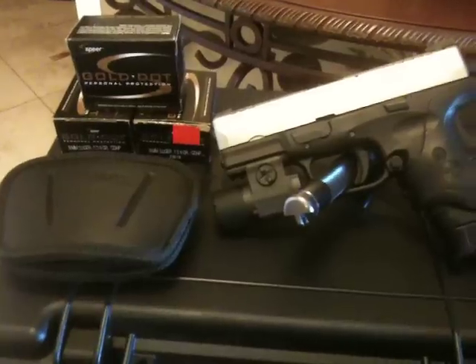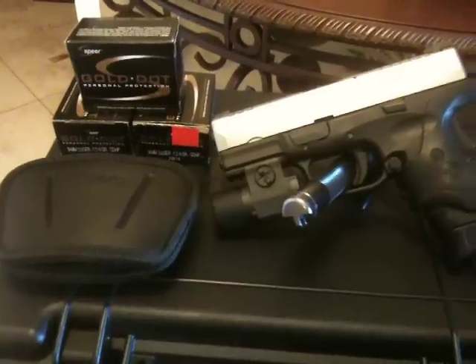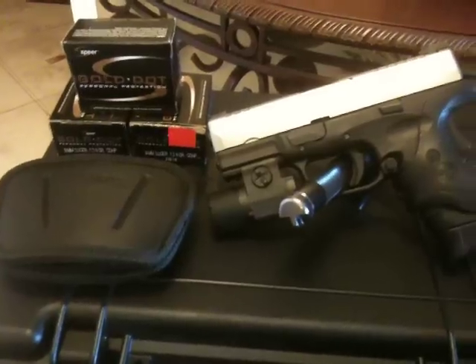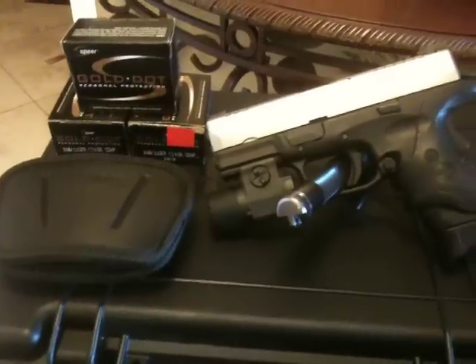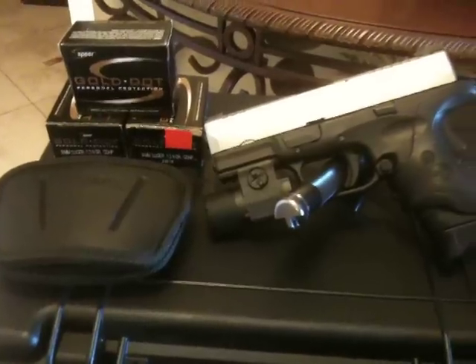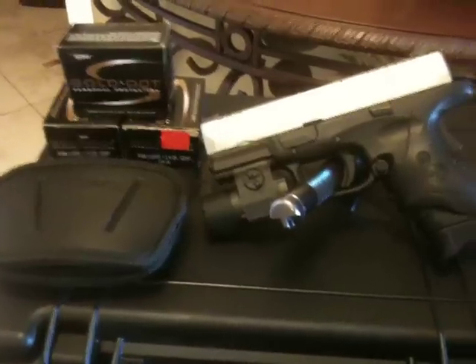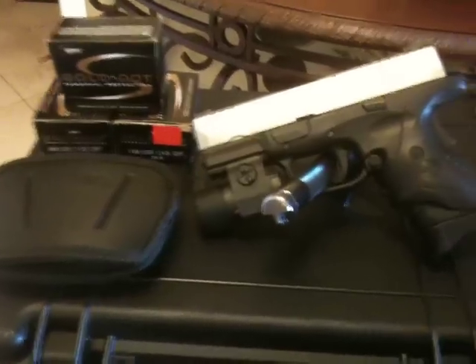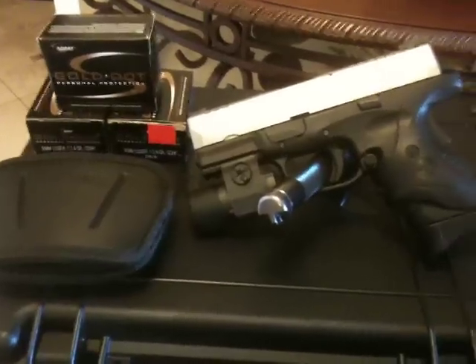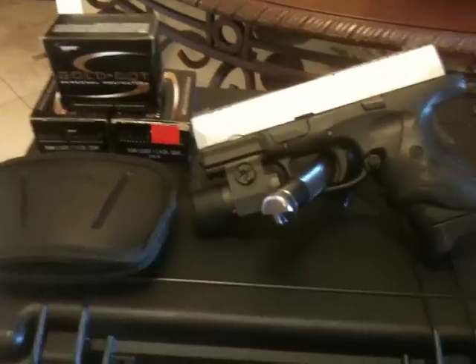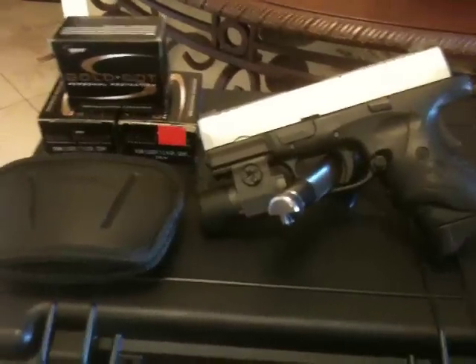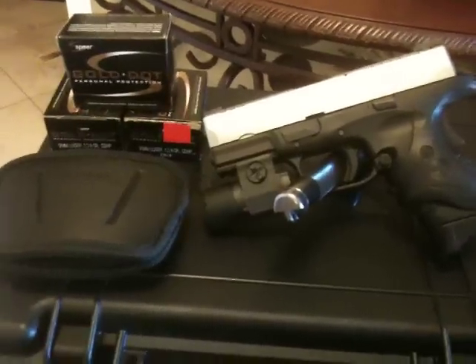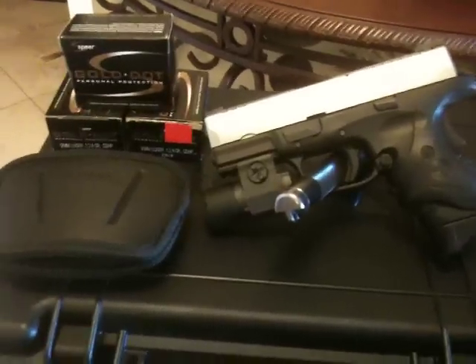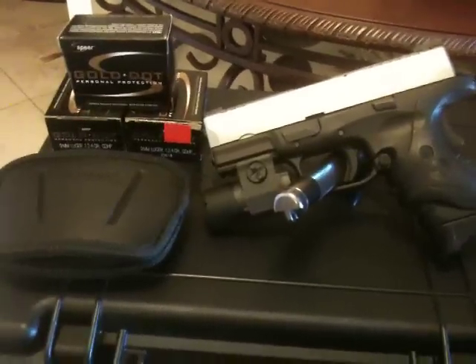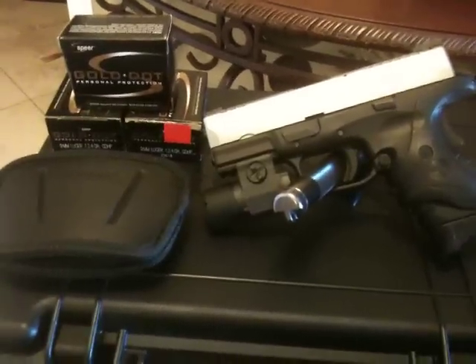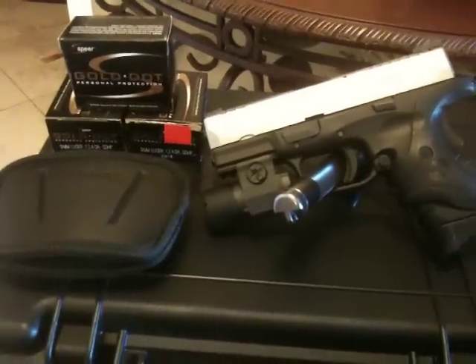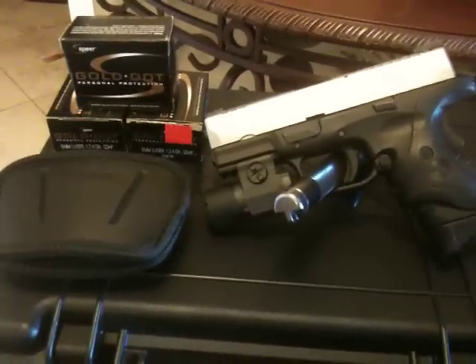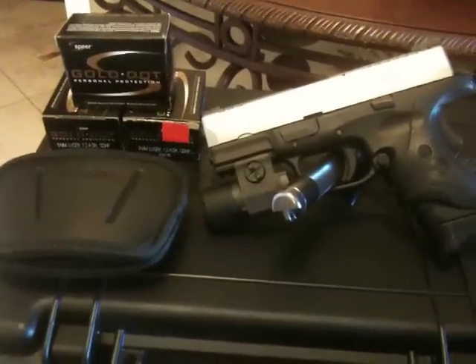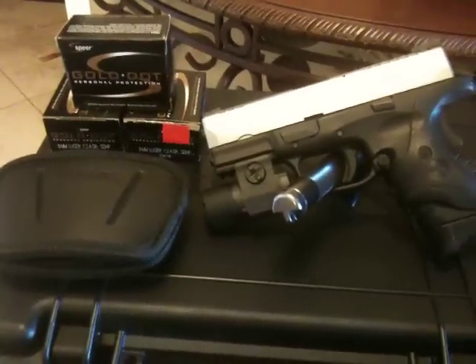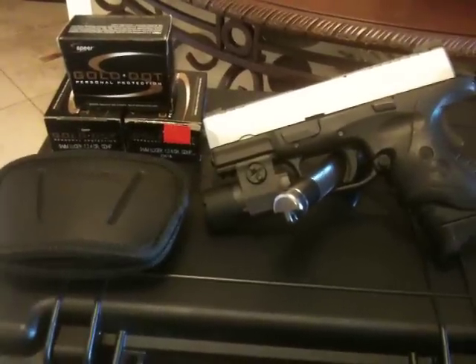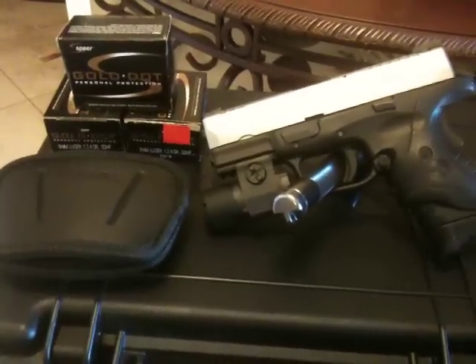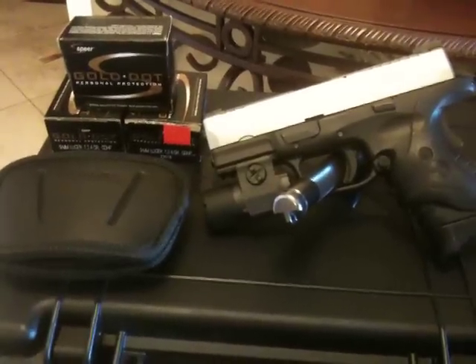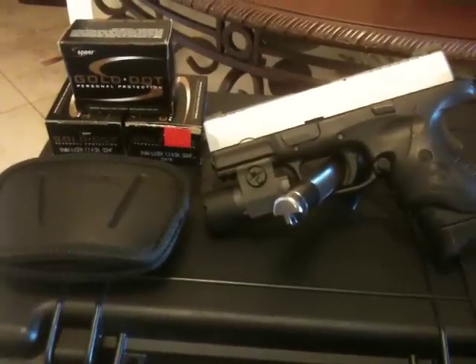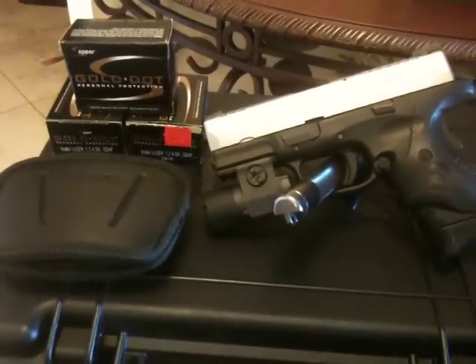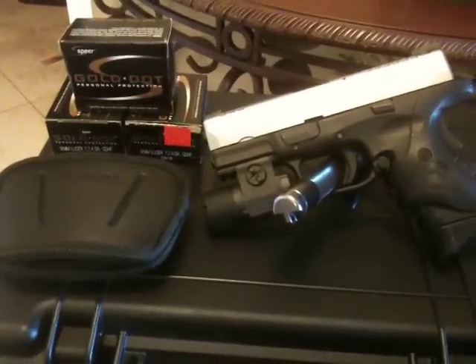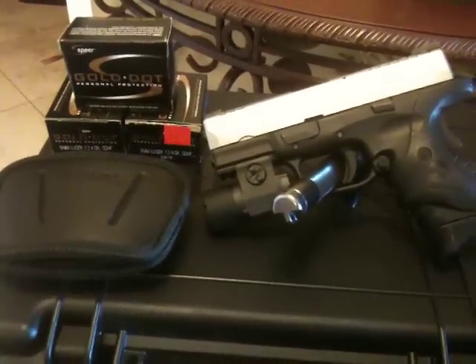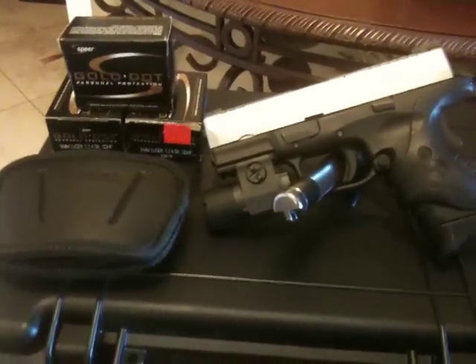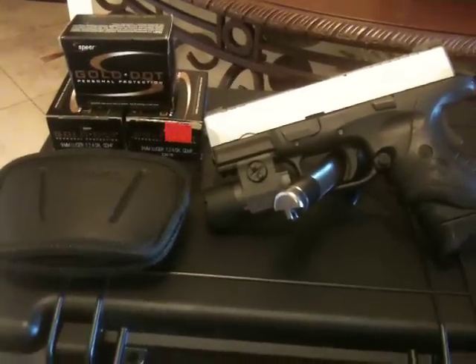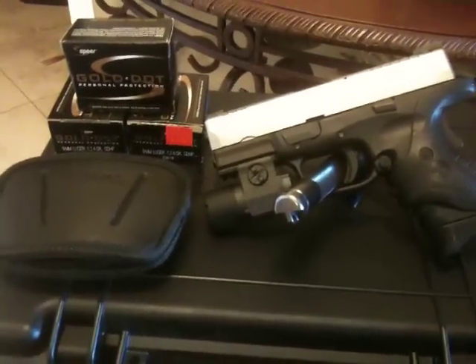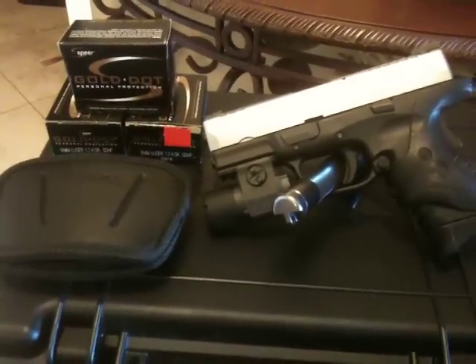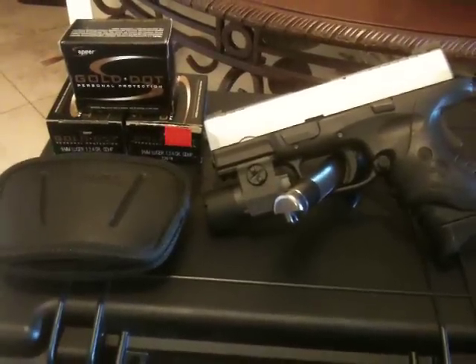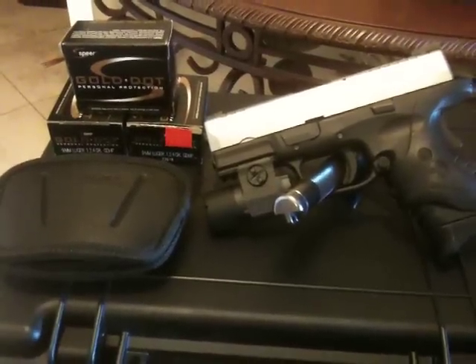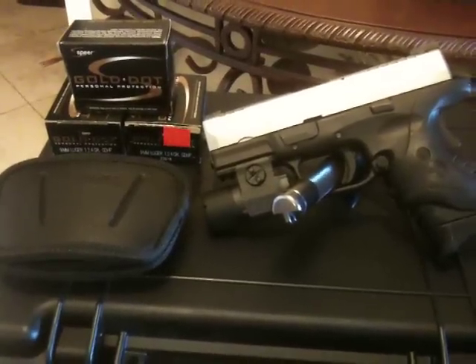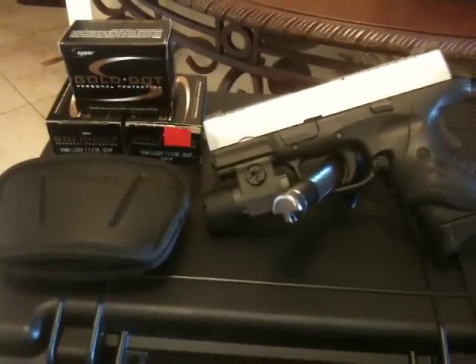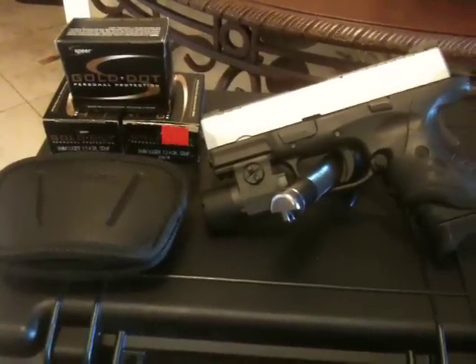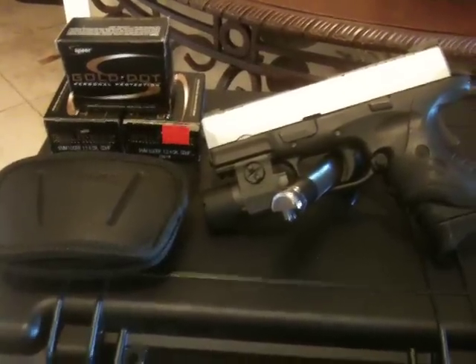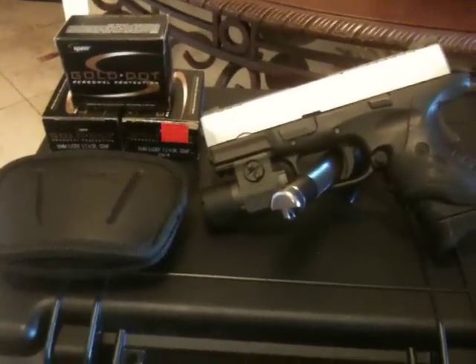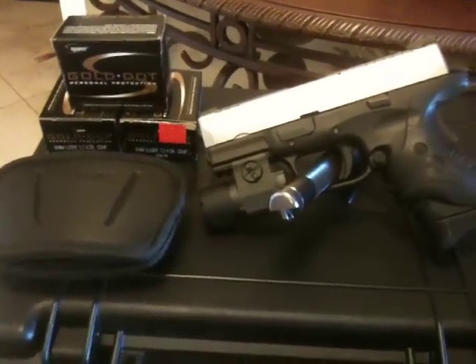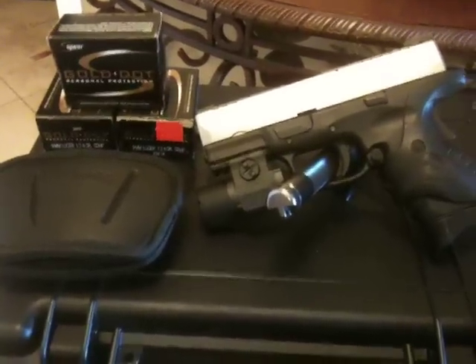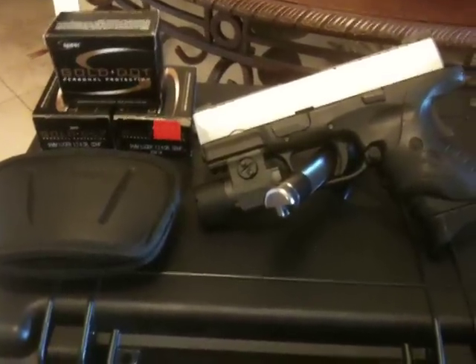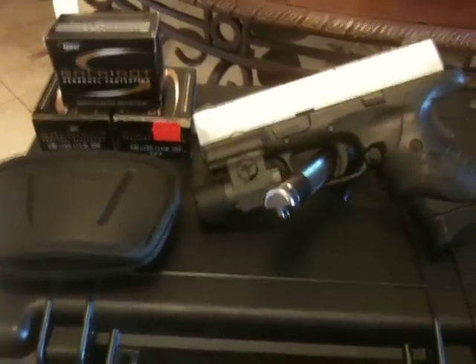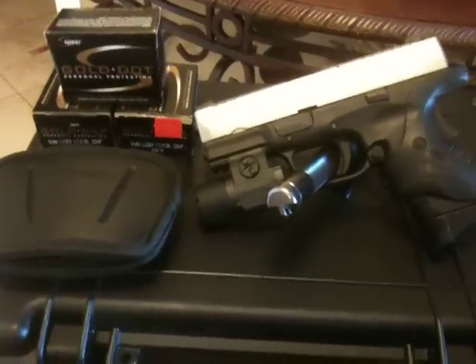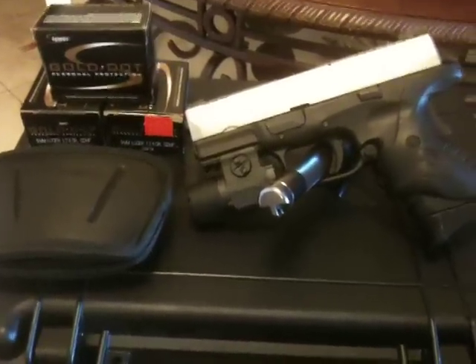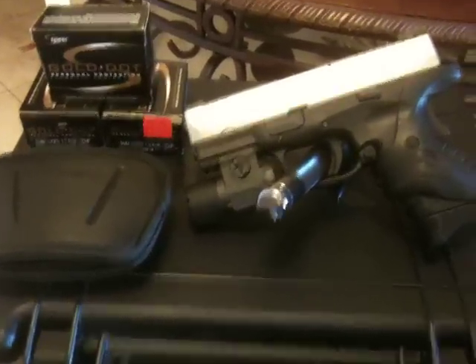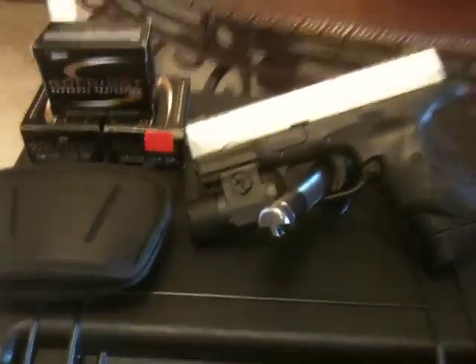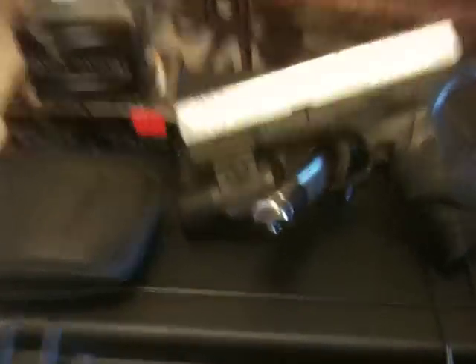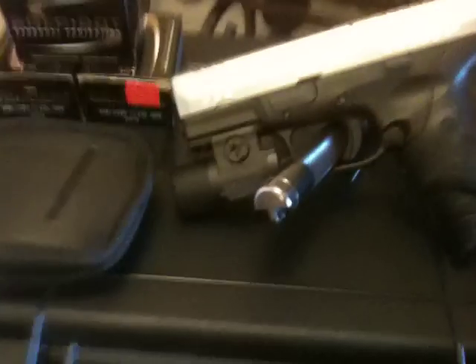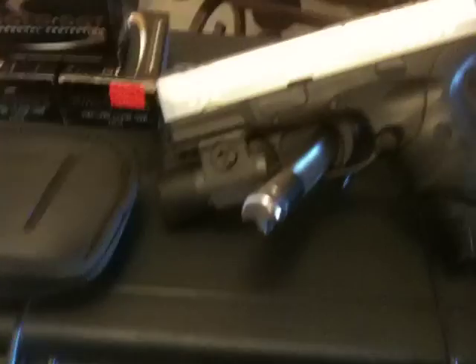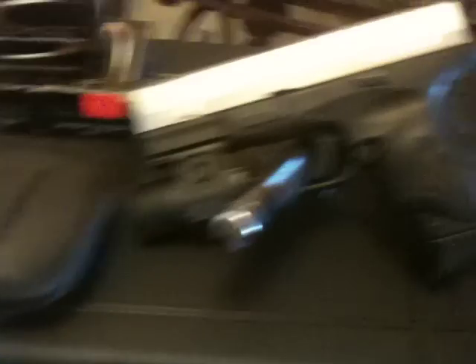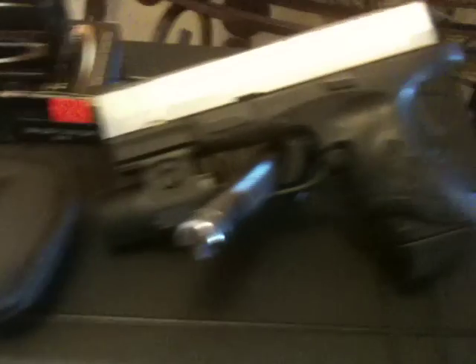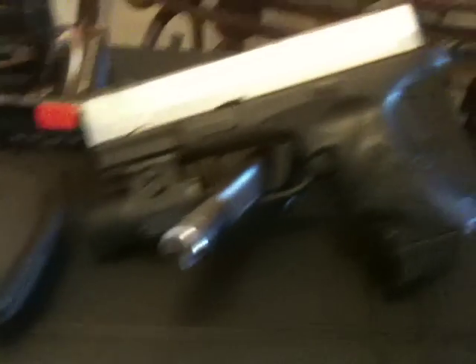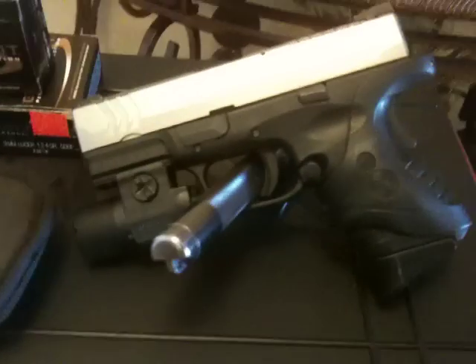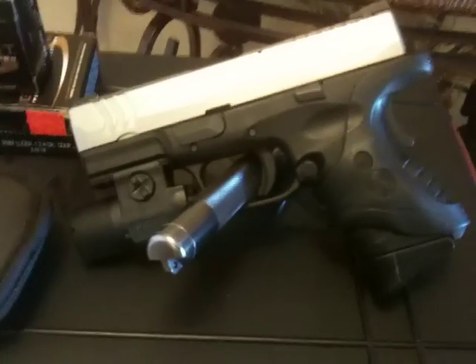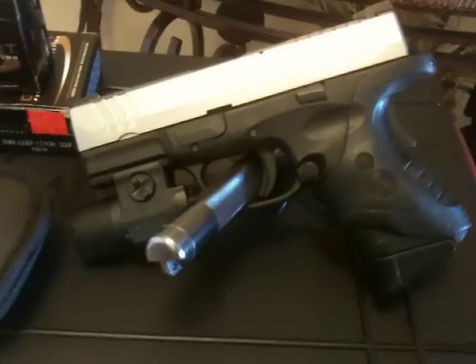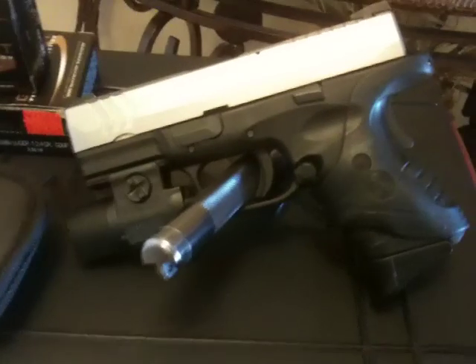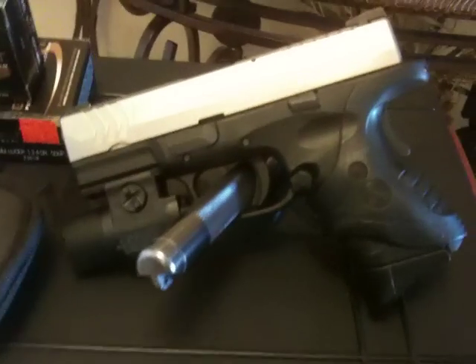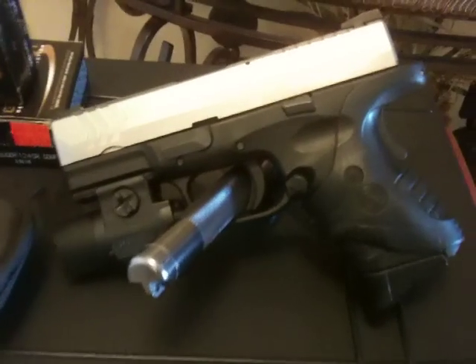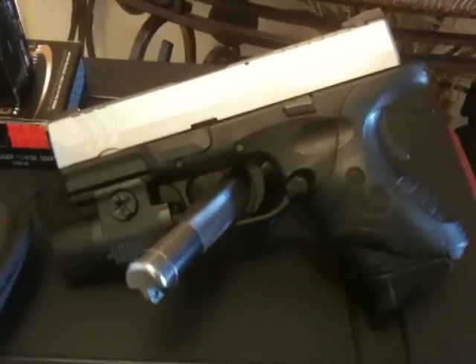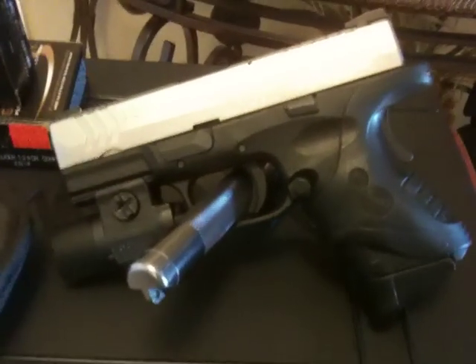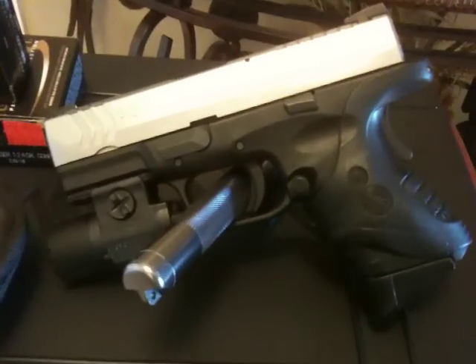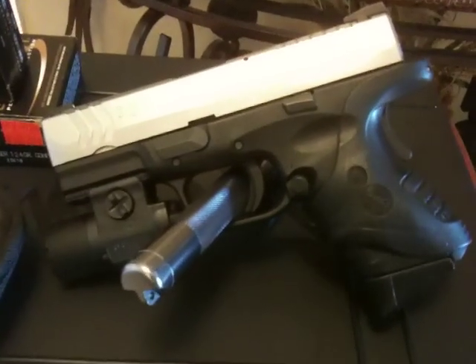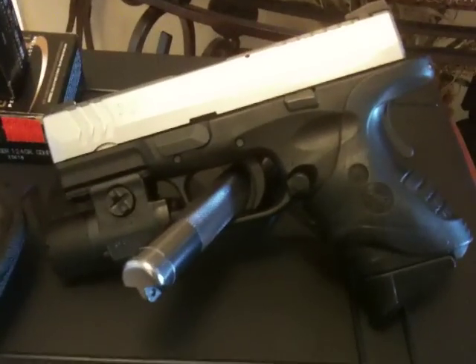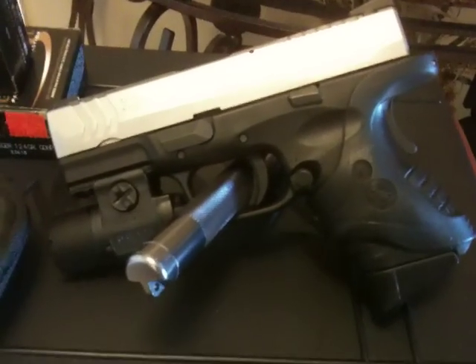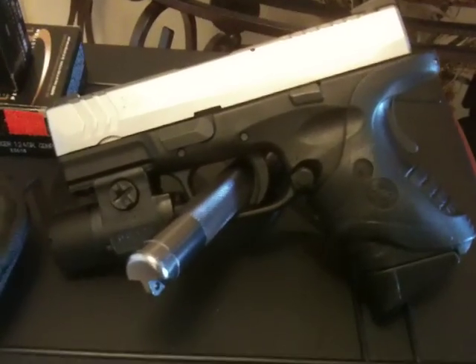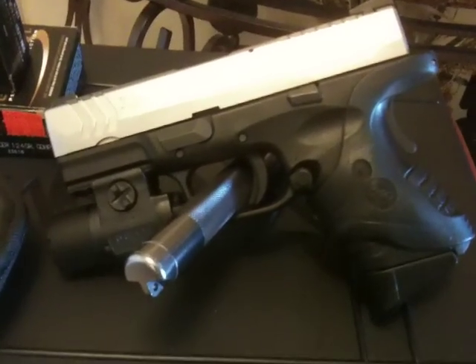What's up YouTube? This is Riles83. This is an update from my original video on my XDM 3.8.